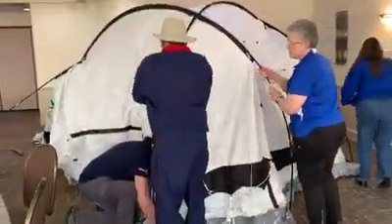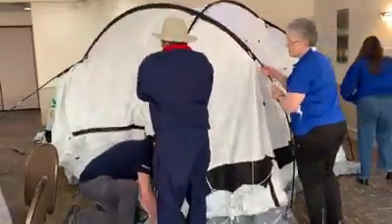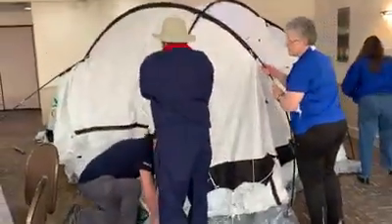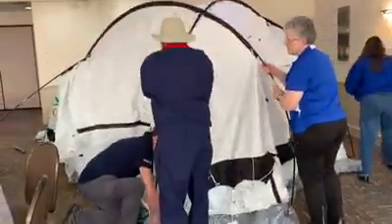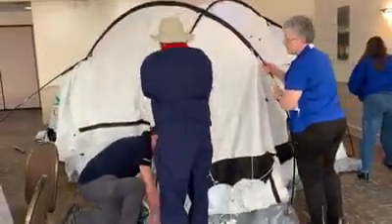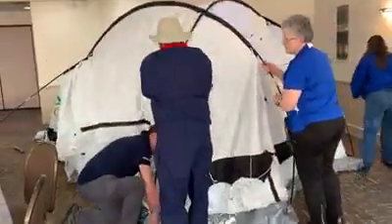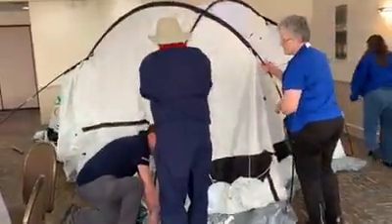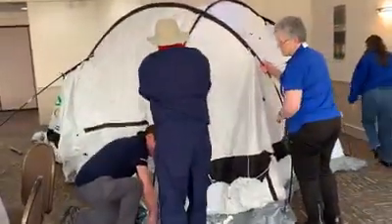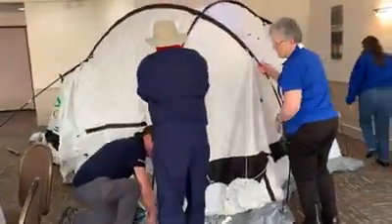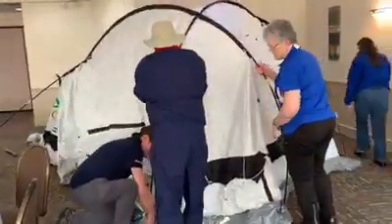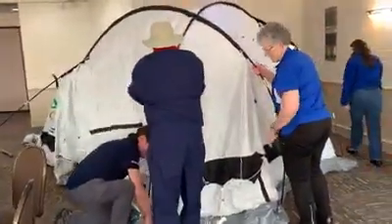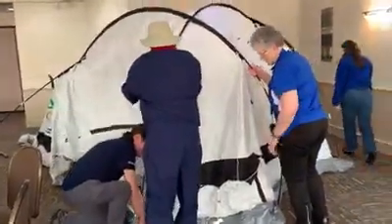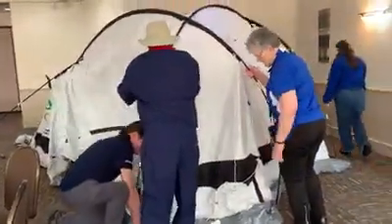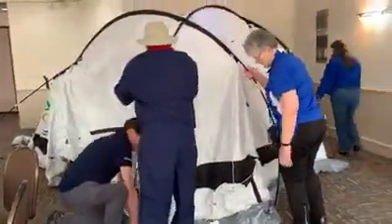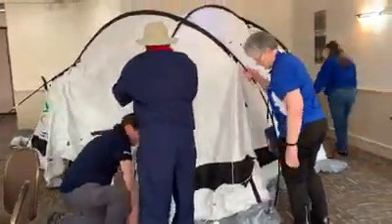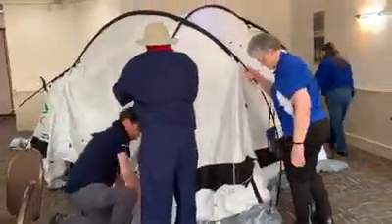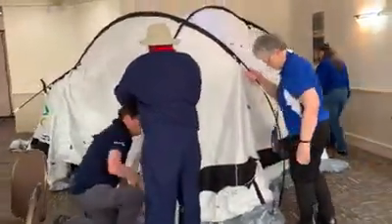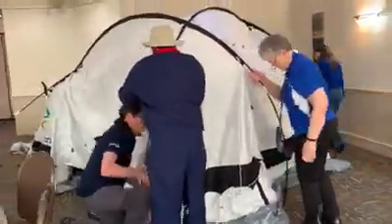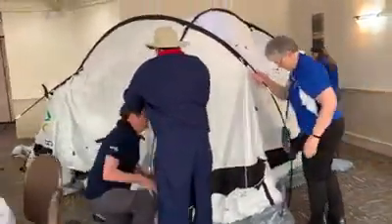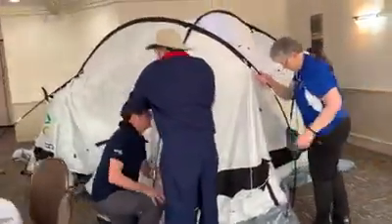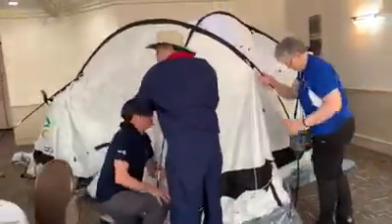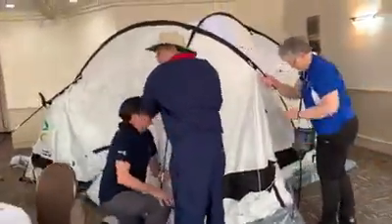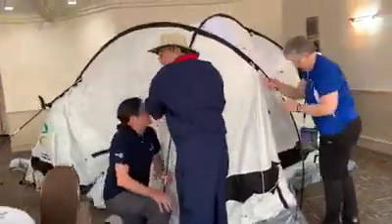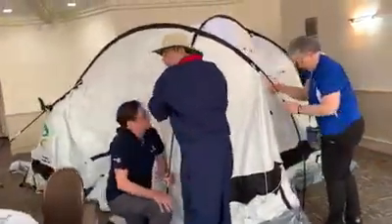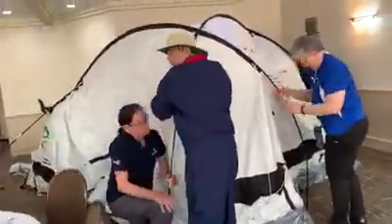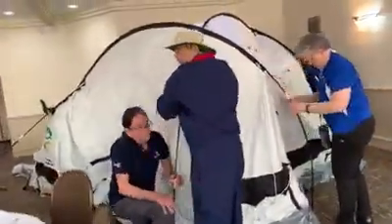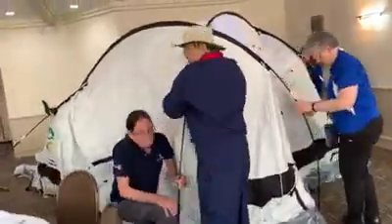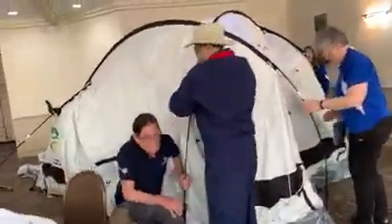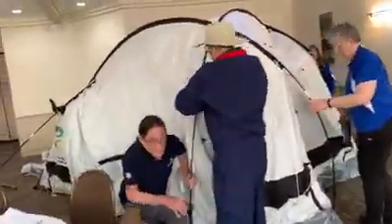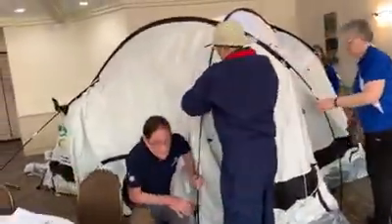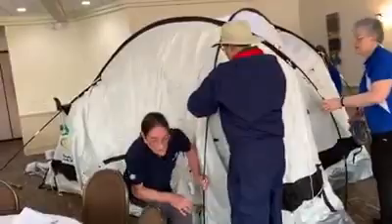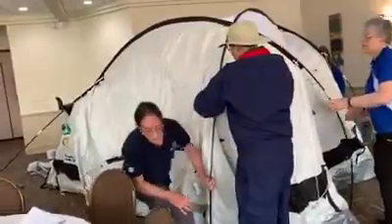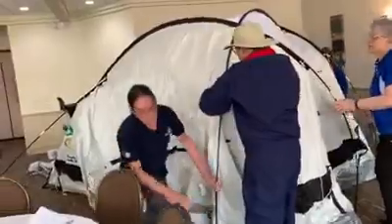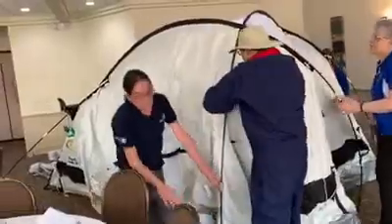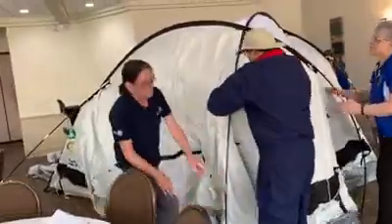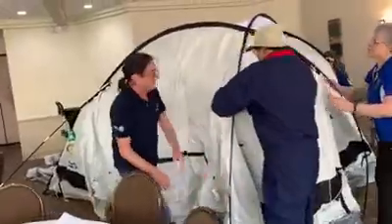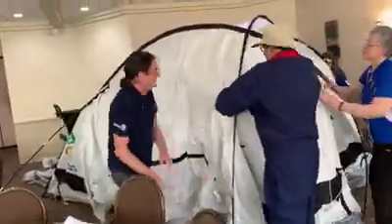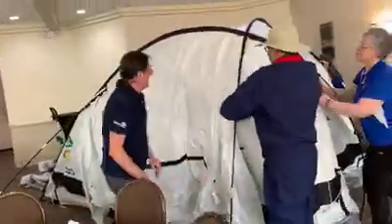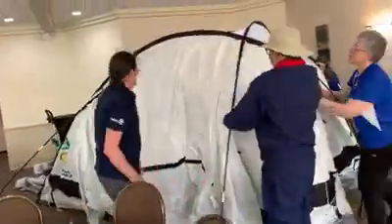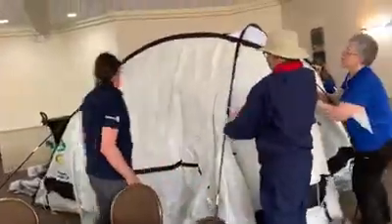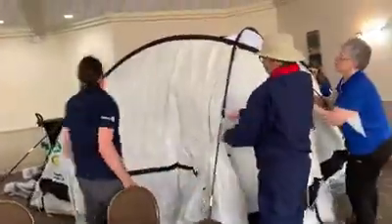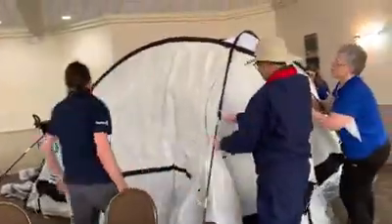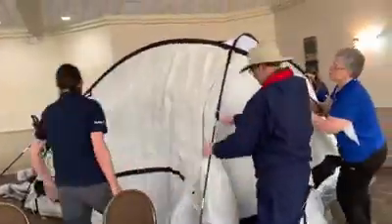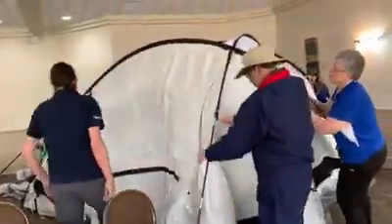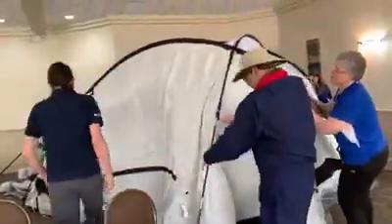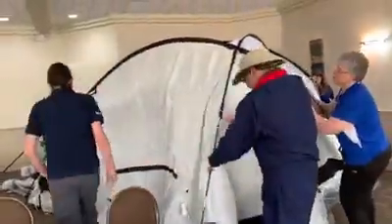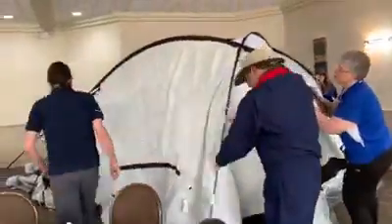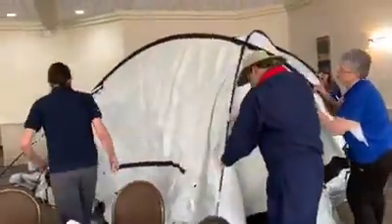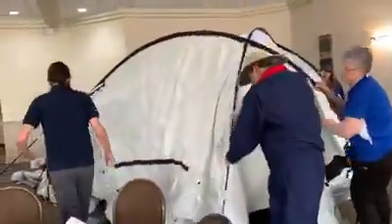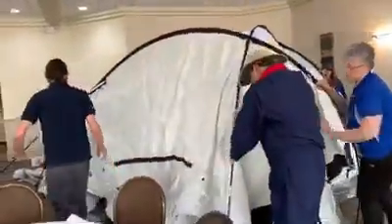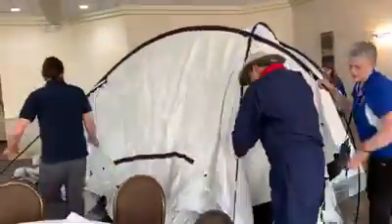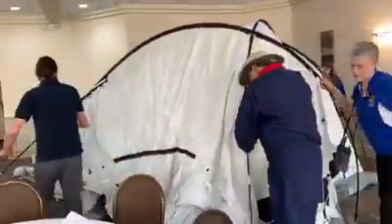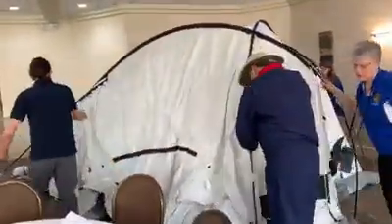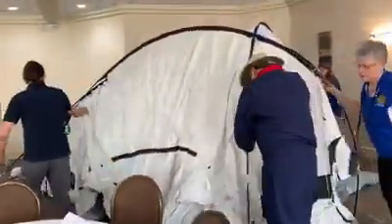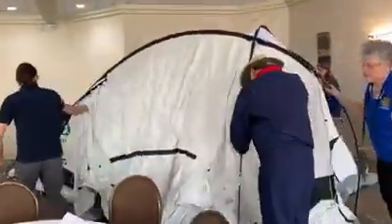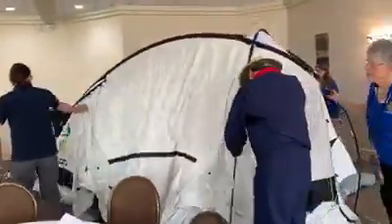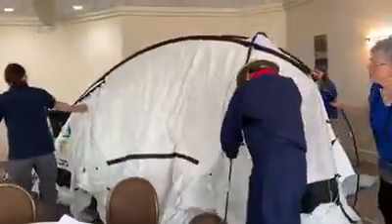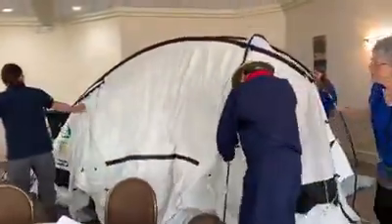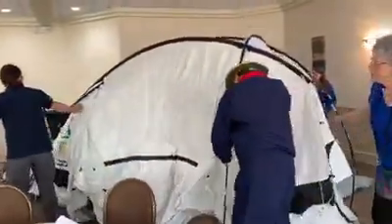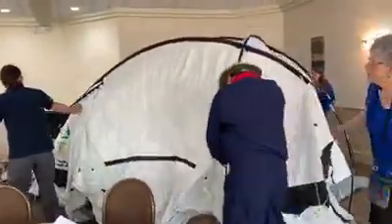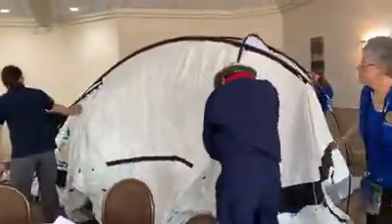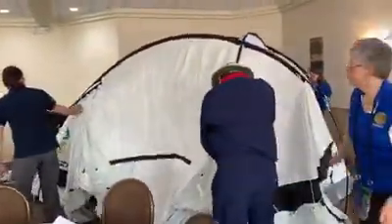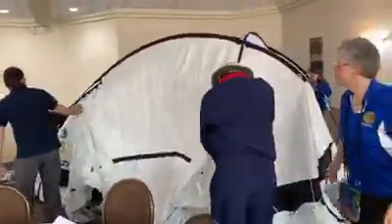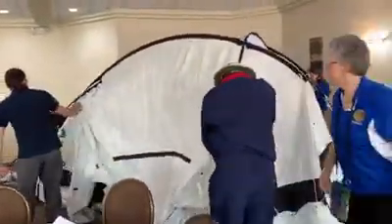Here we are back again, and the tent is now going up, starting to look like a tent.